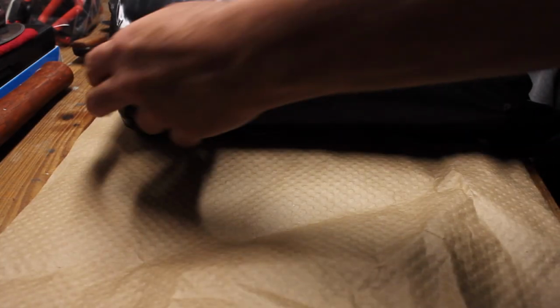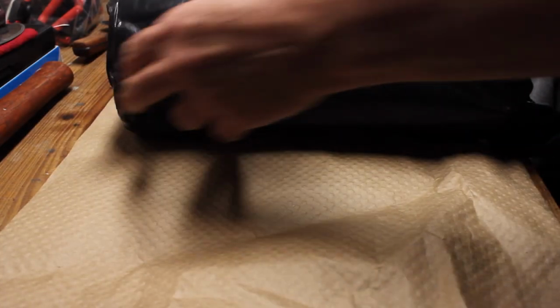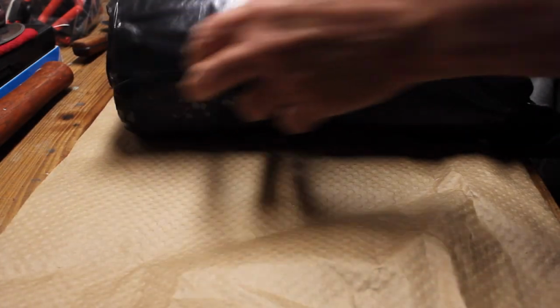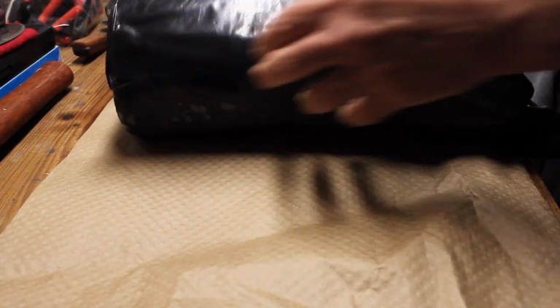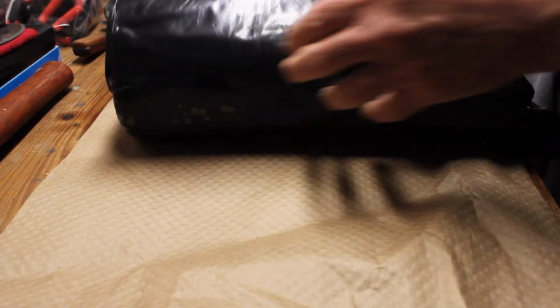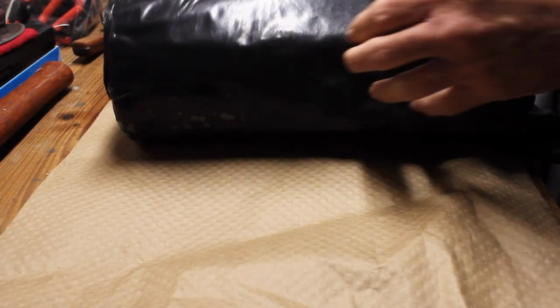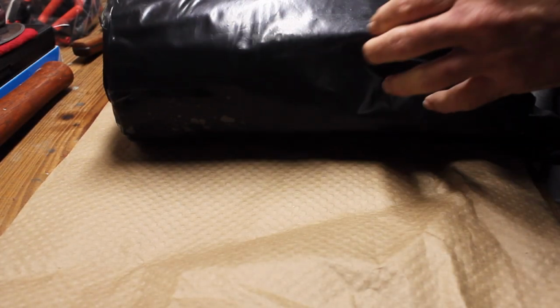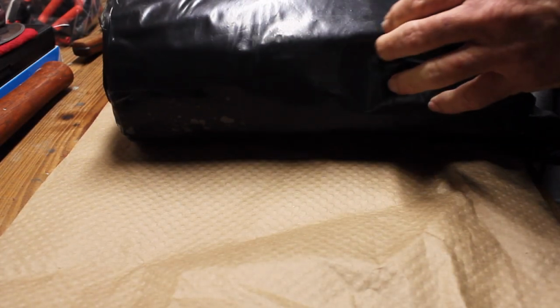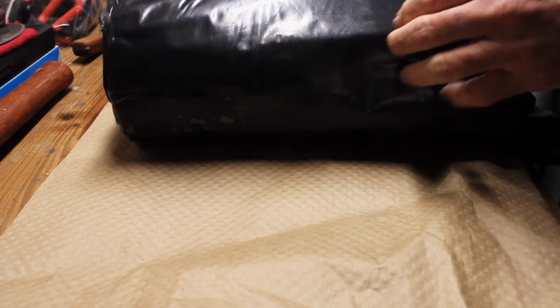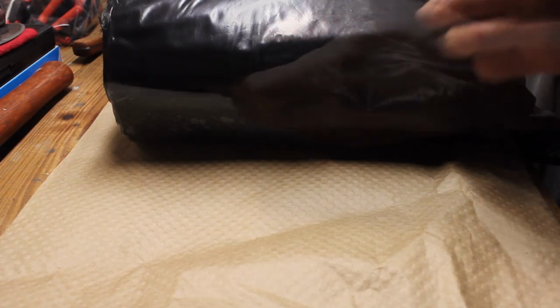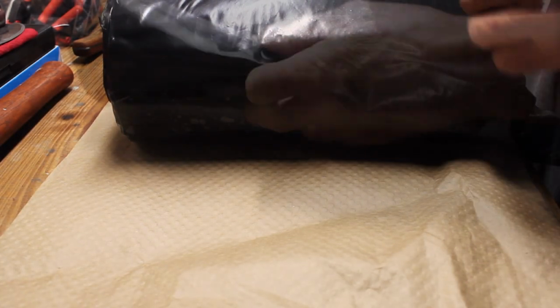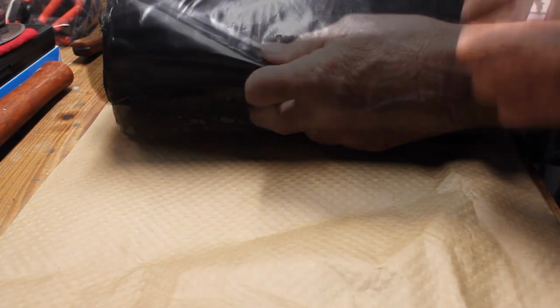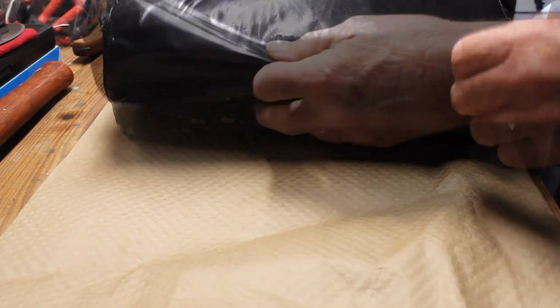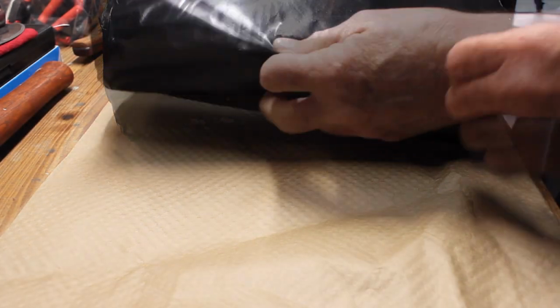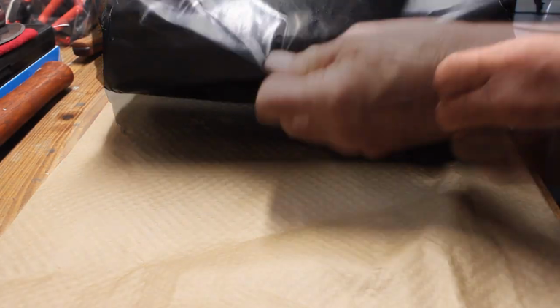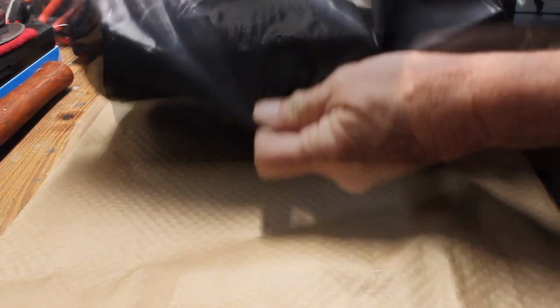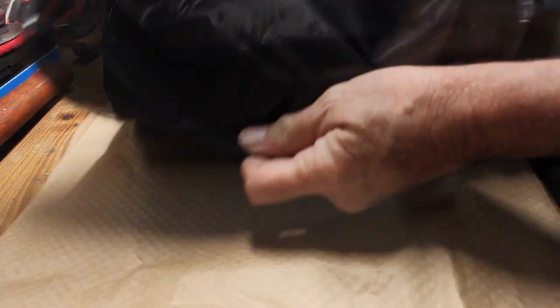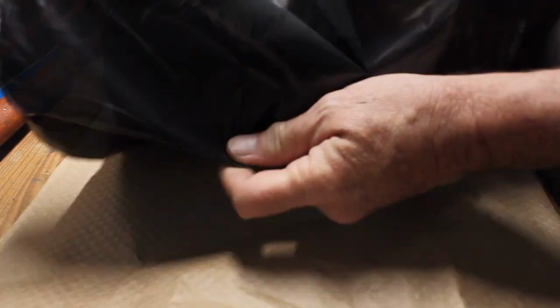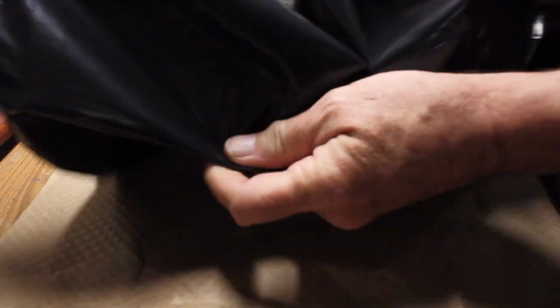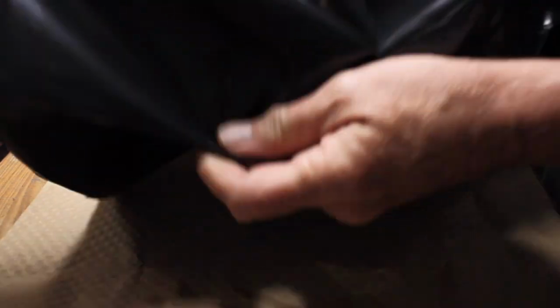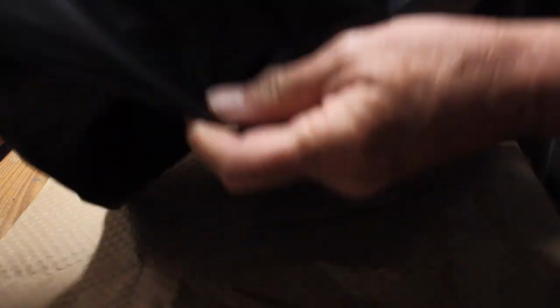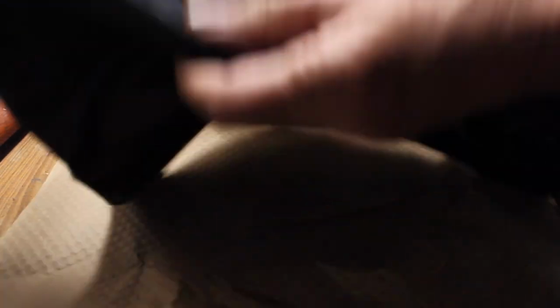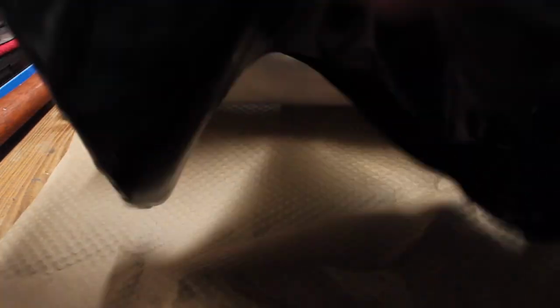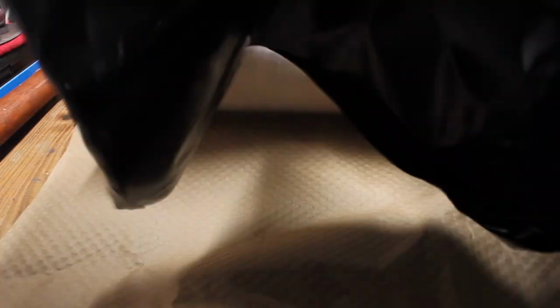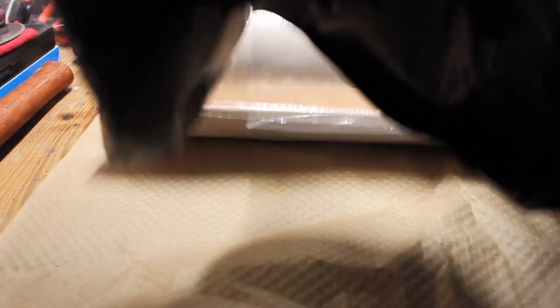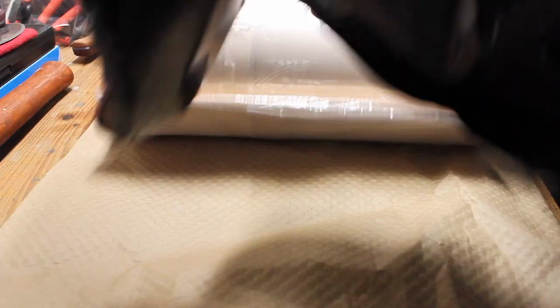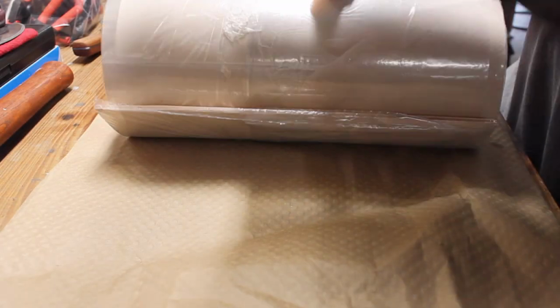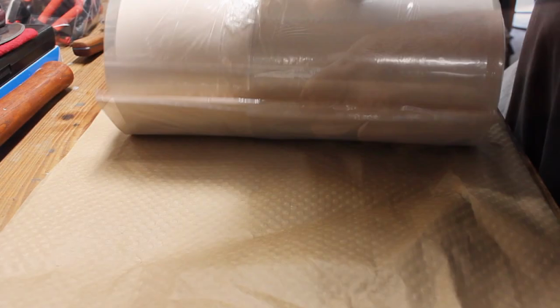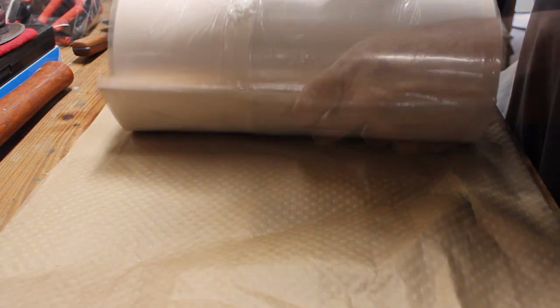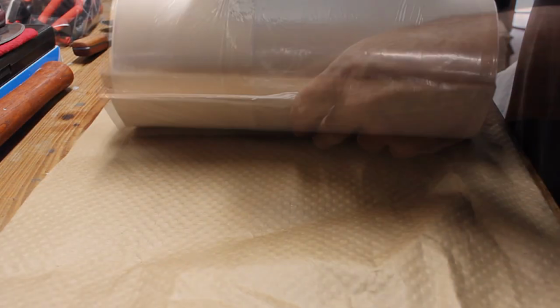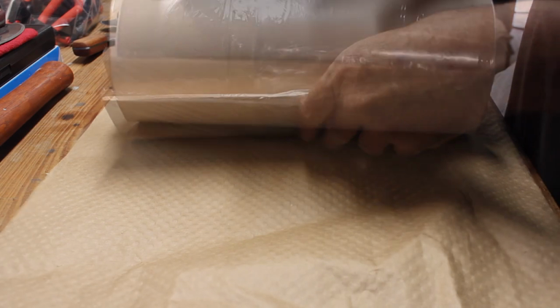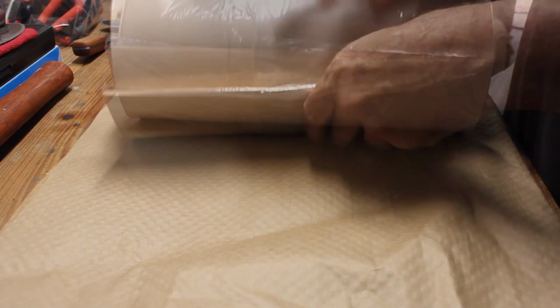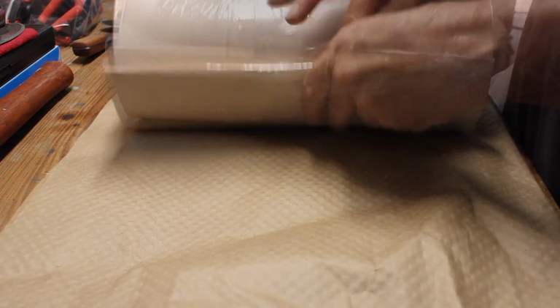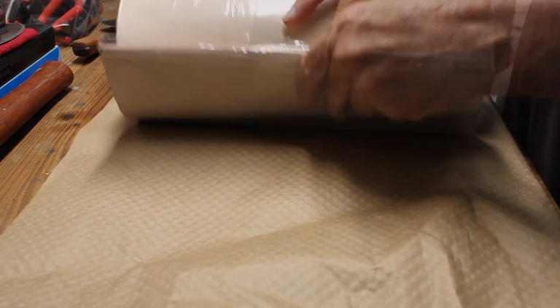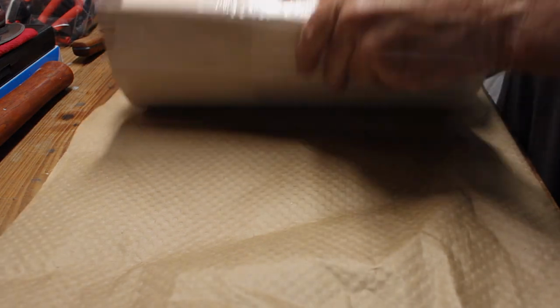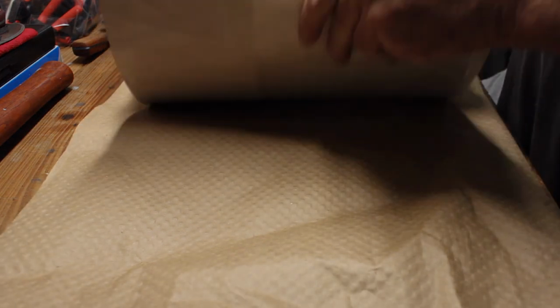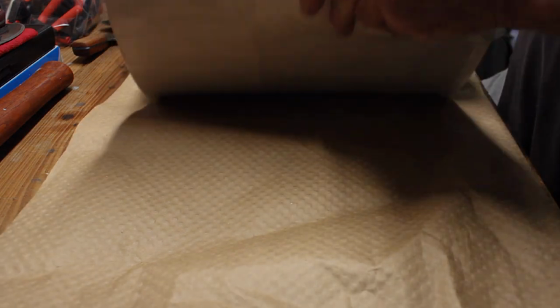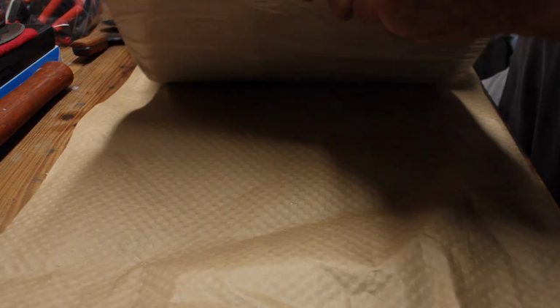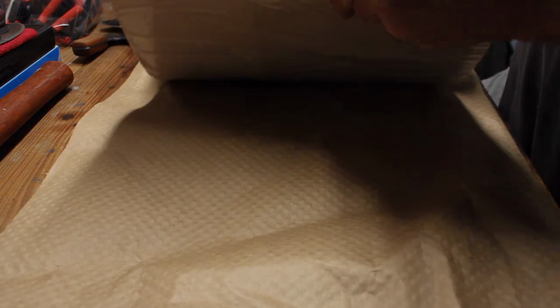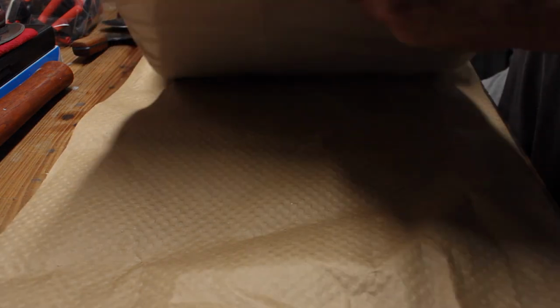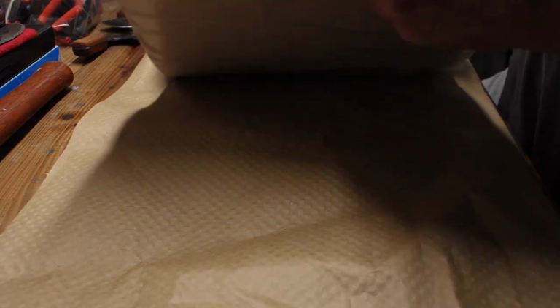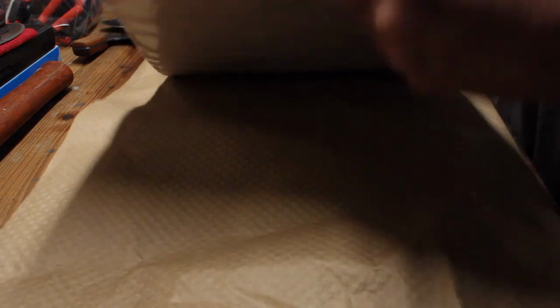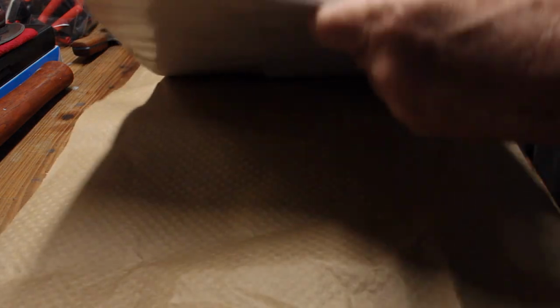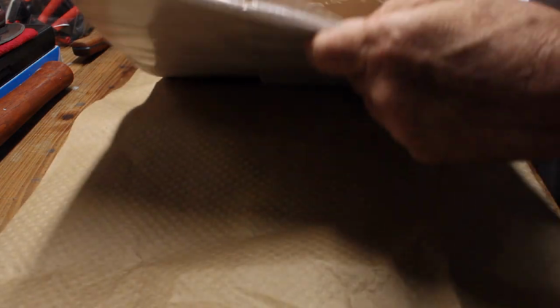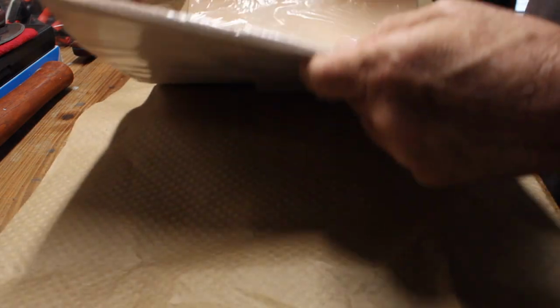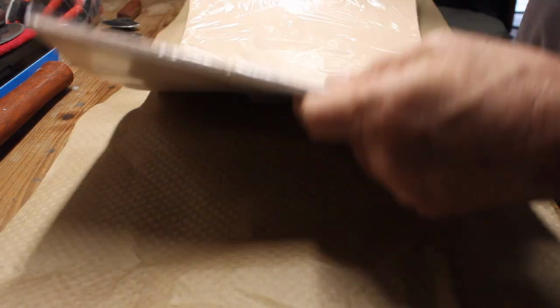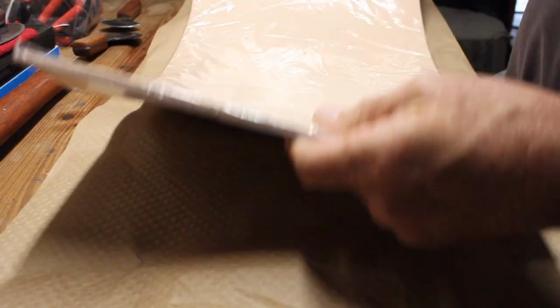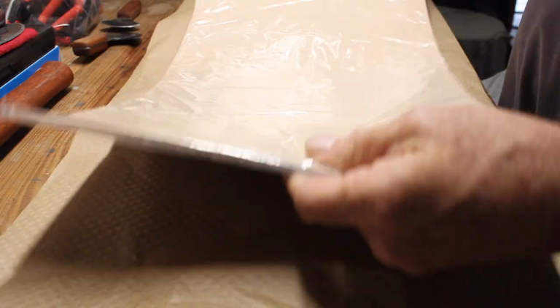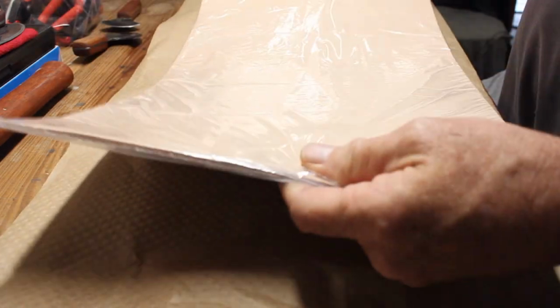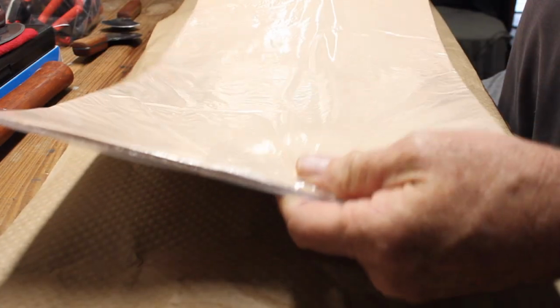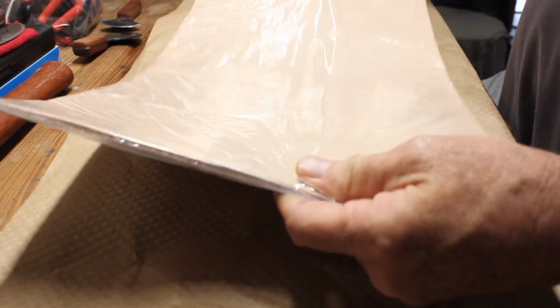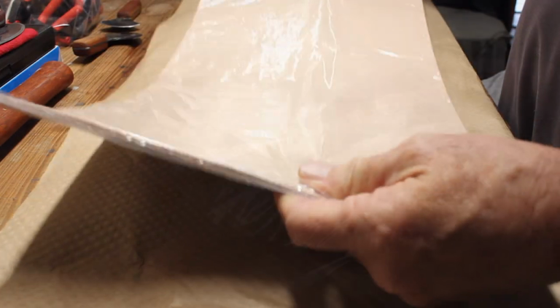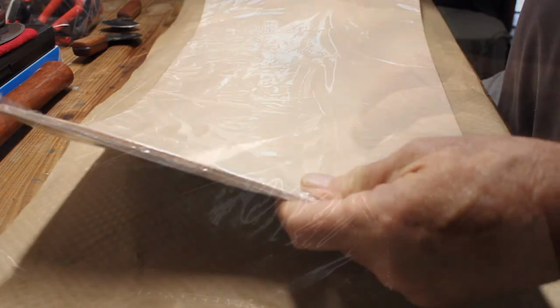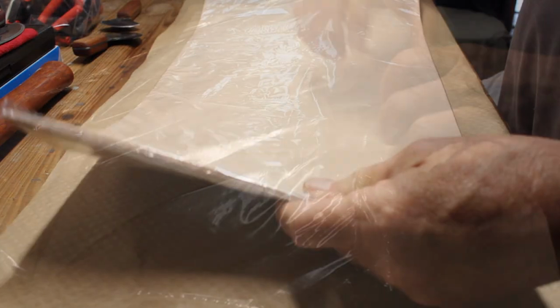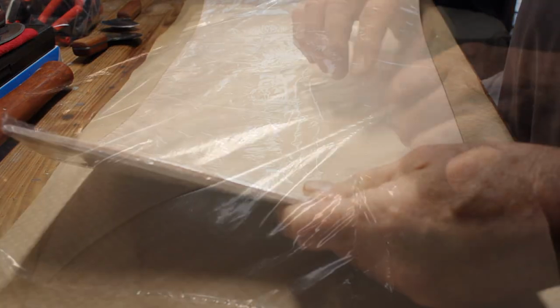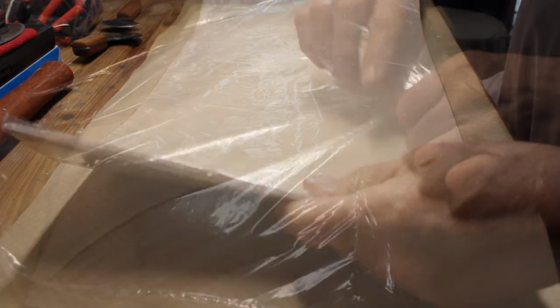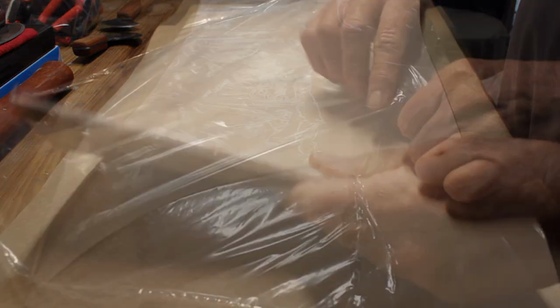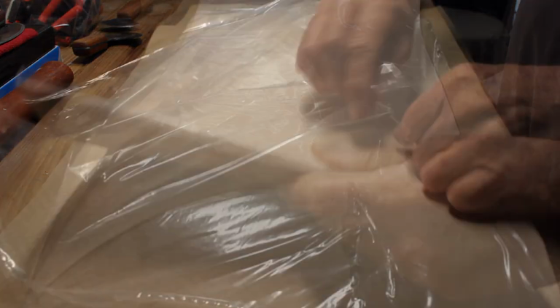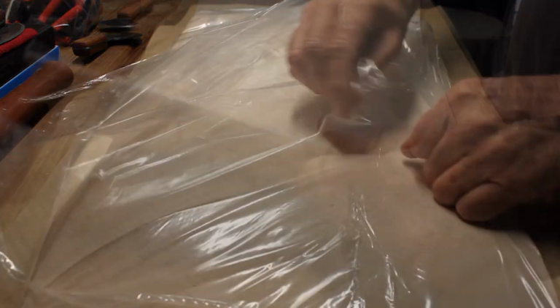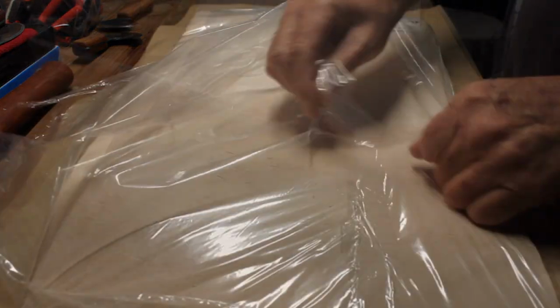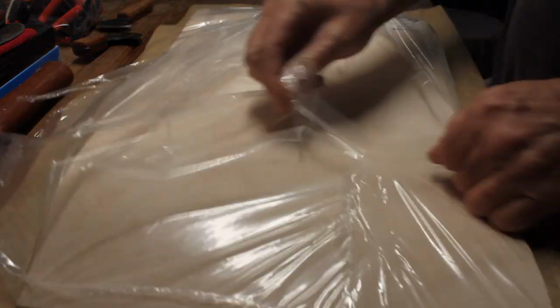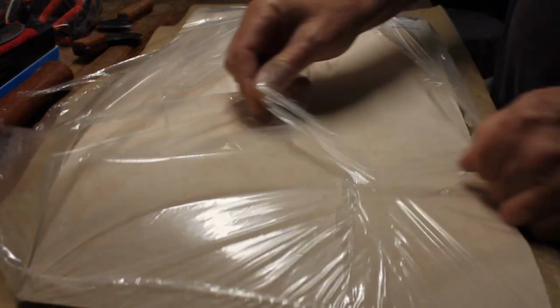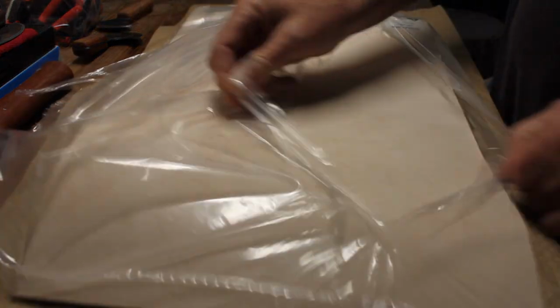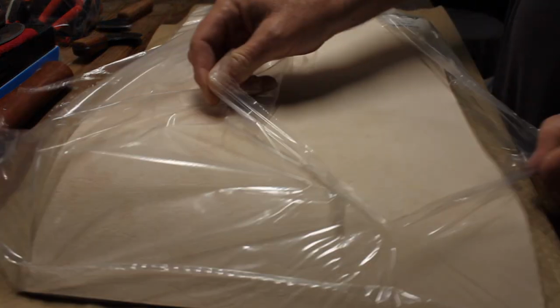The leather I'm using here is seven to eight ounce vegetable tanned full grain leather cowhide.